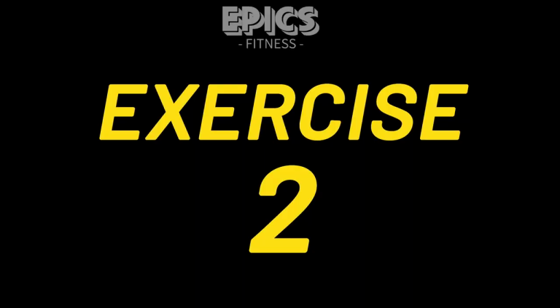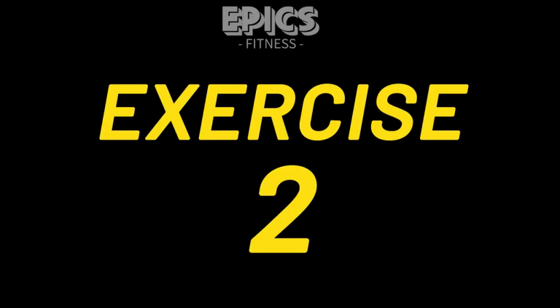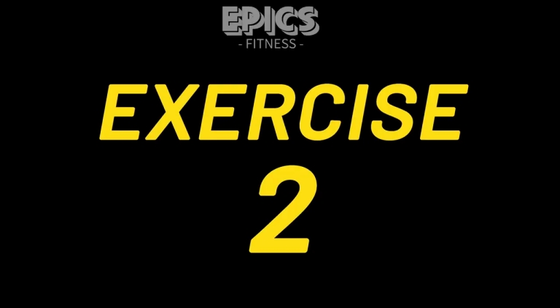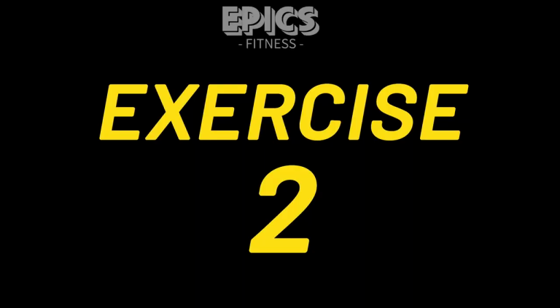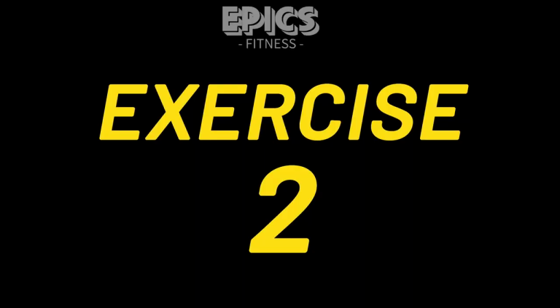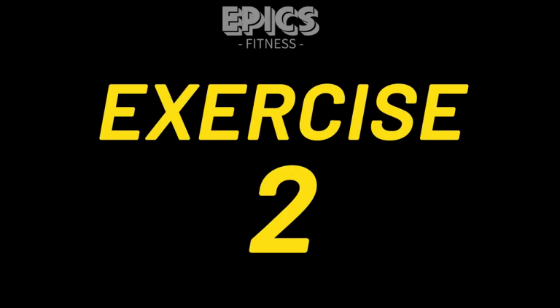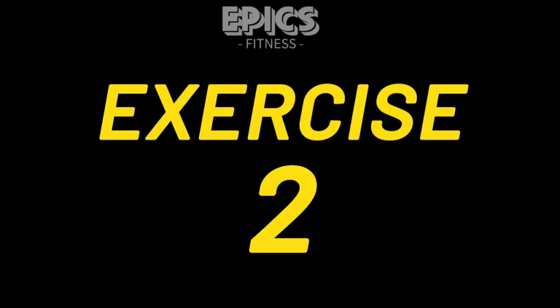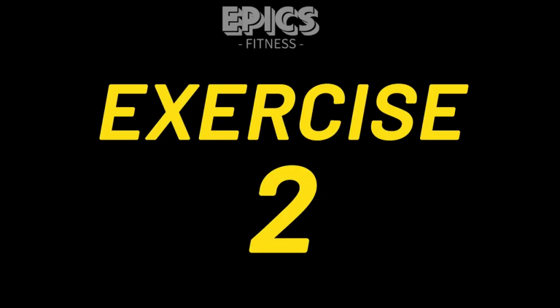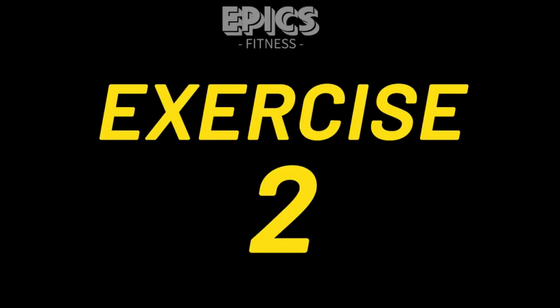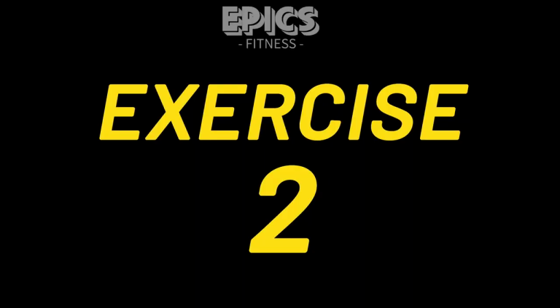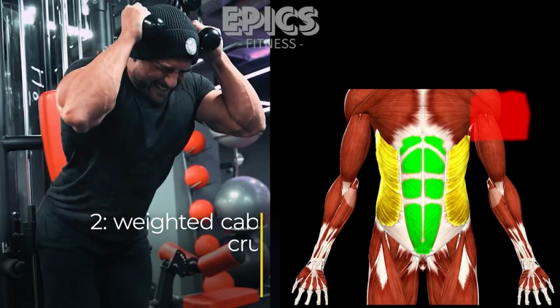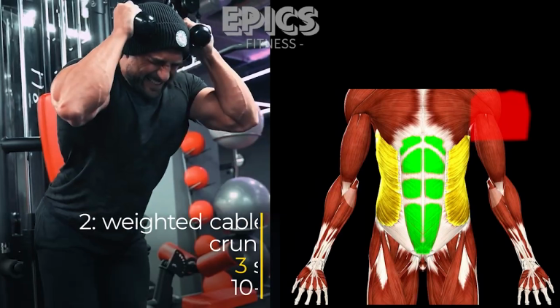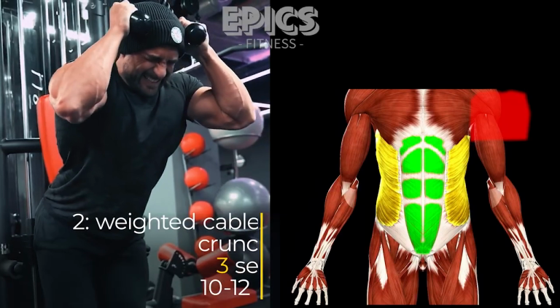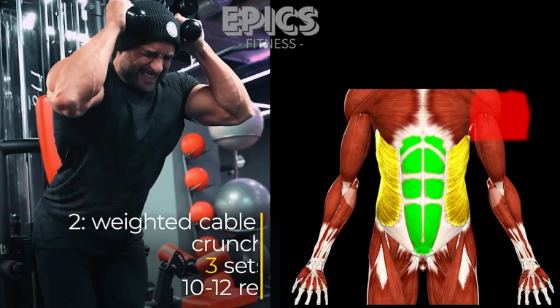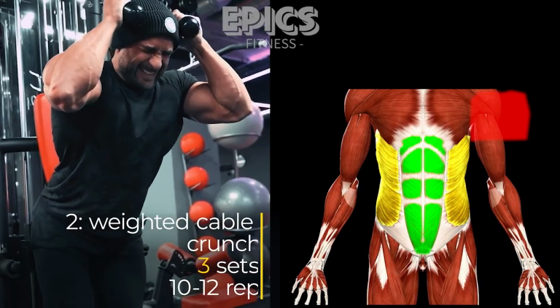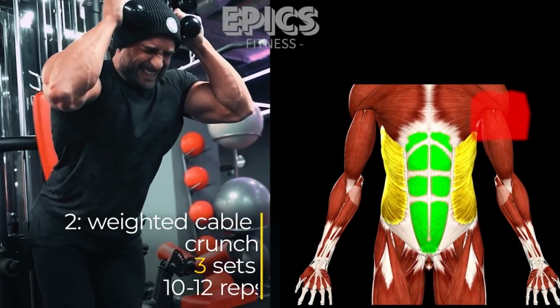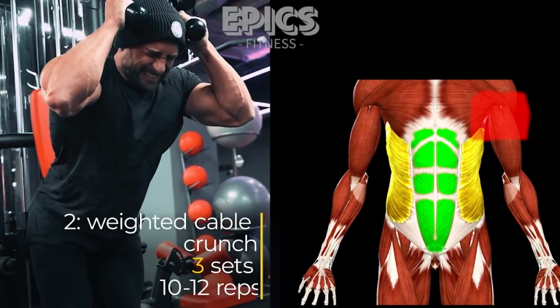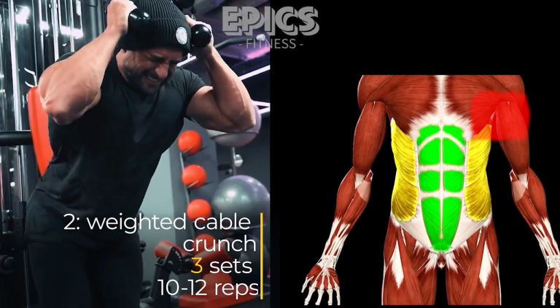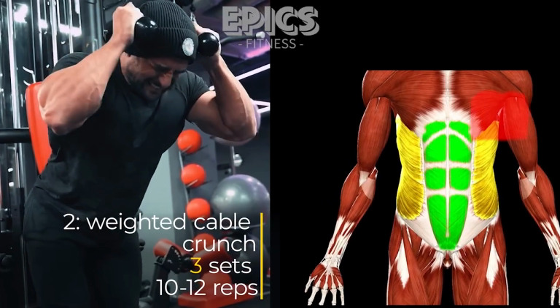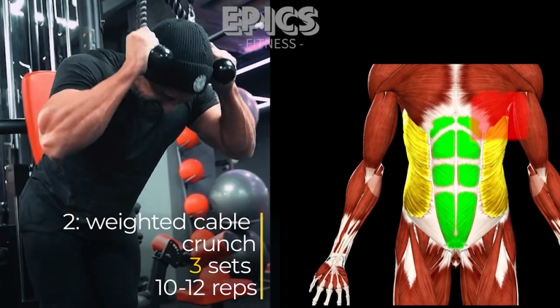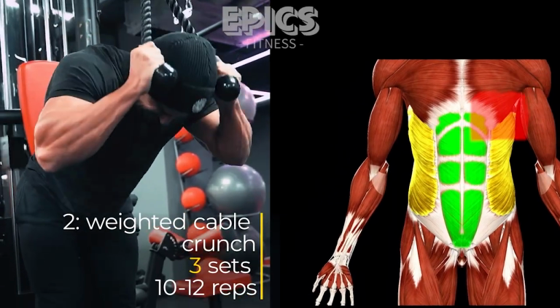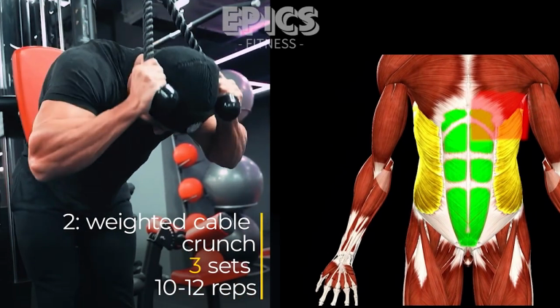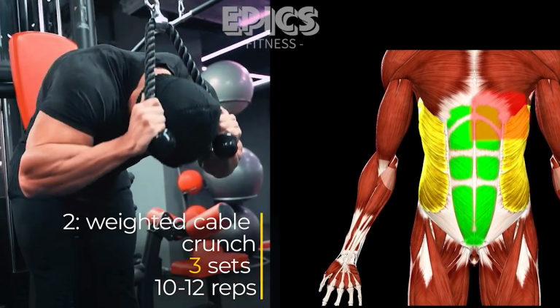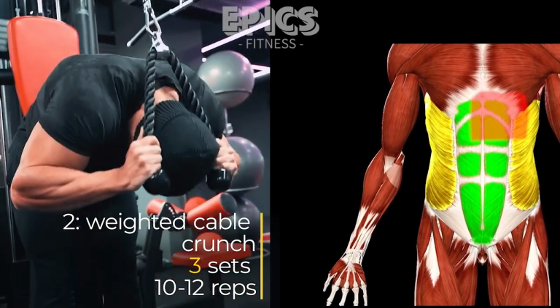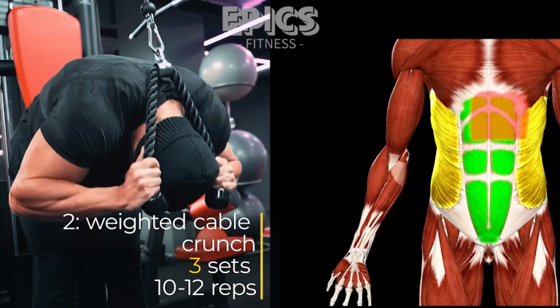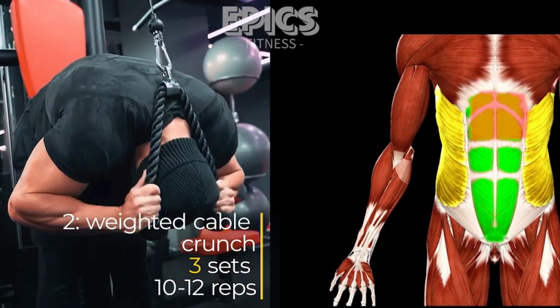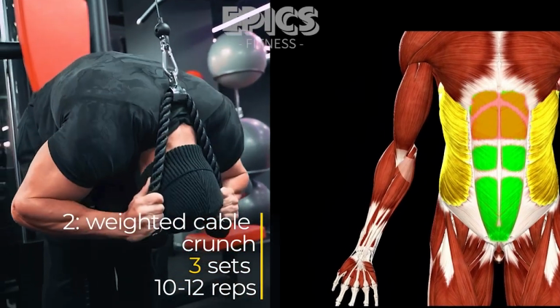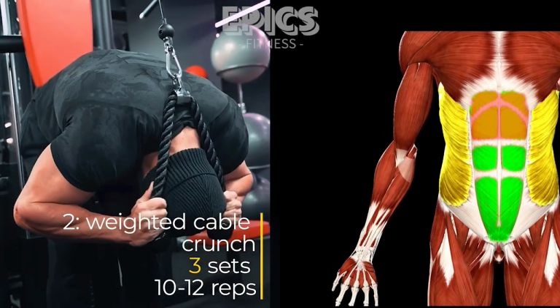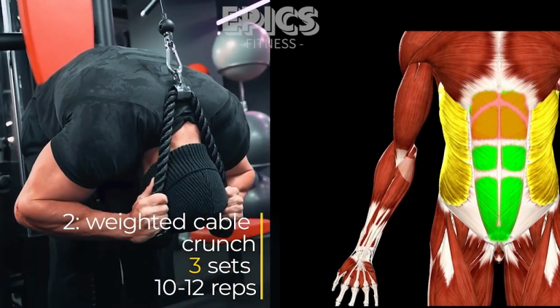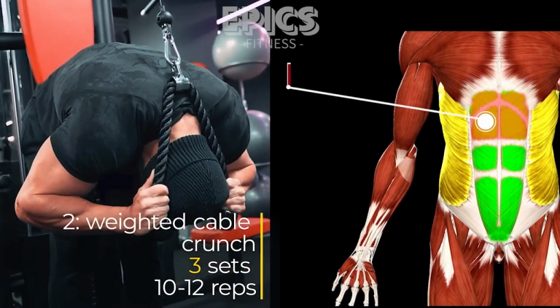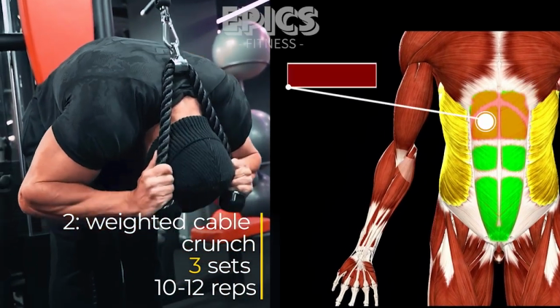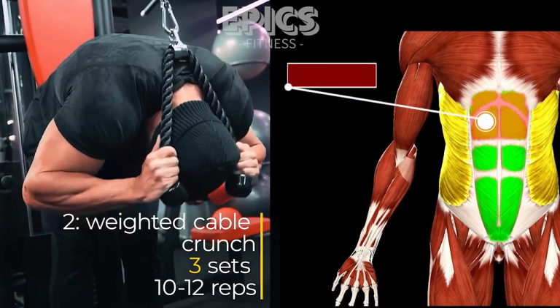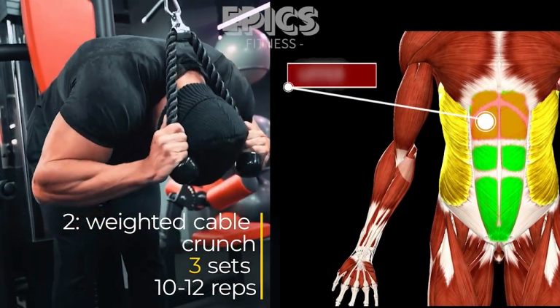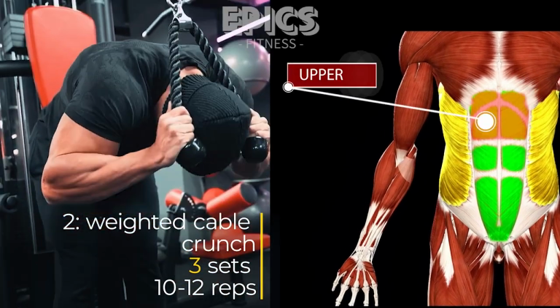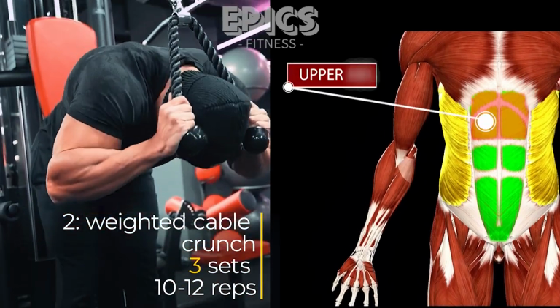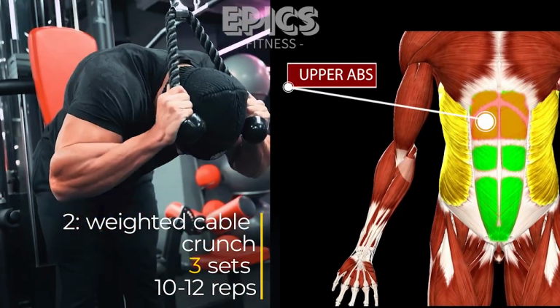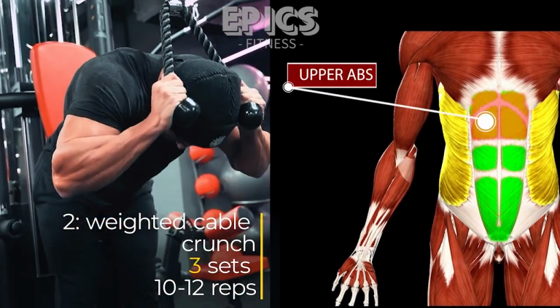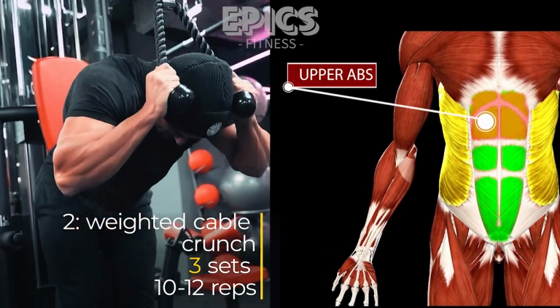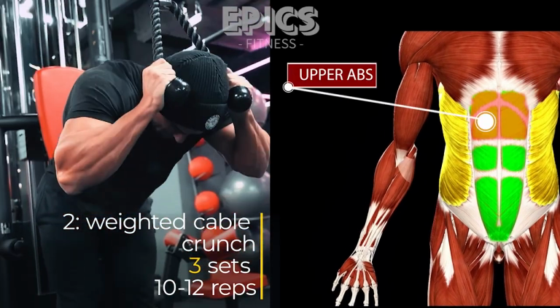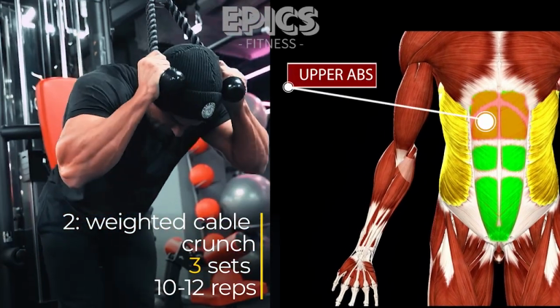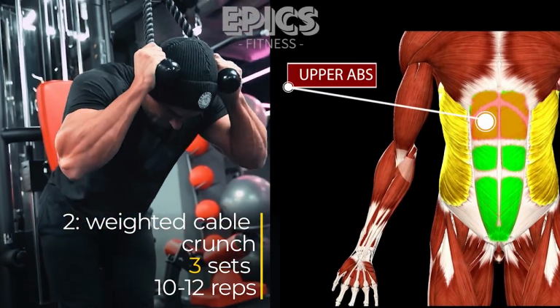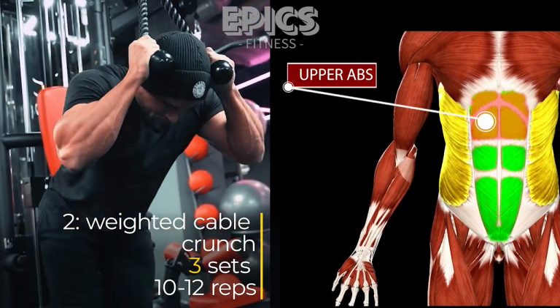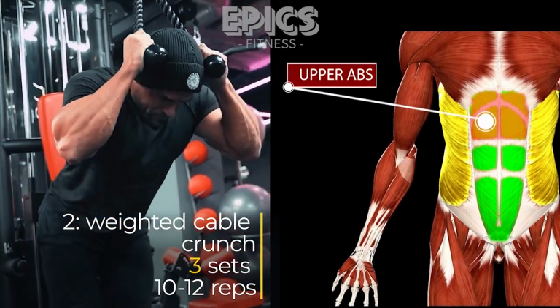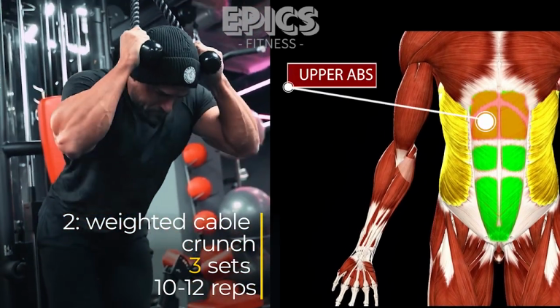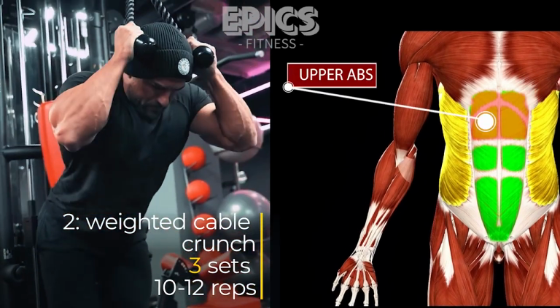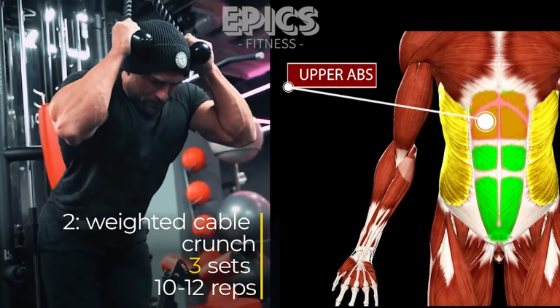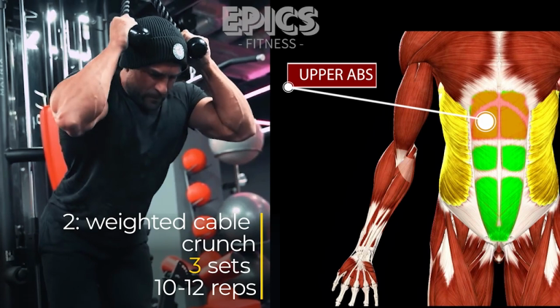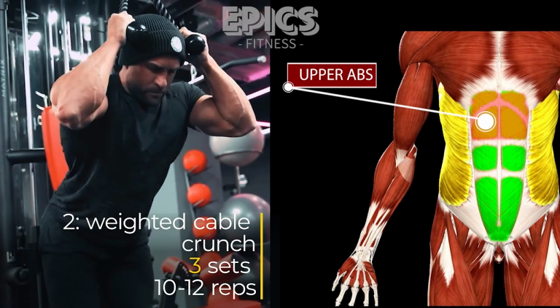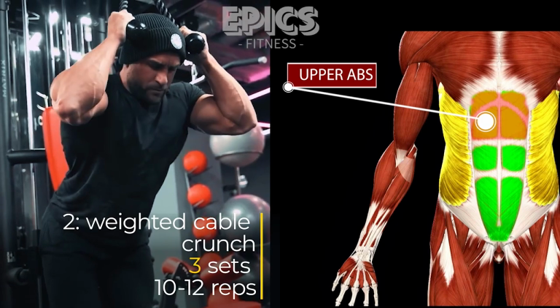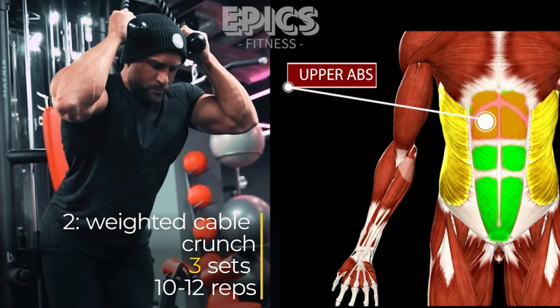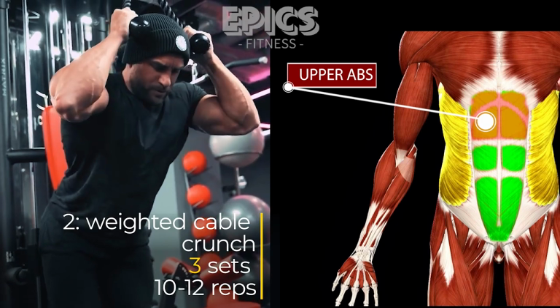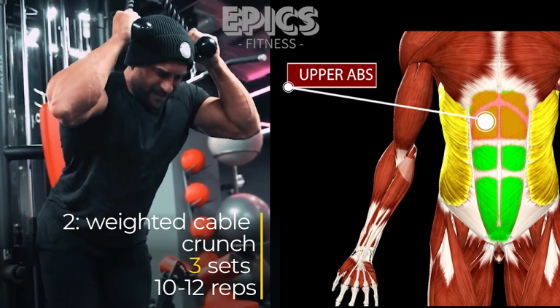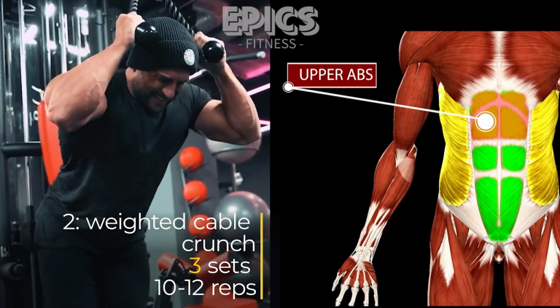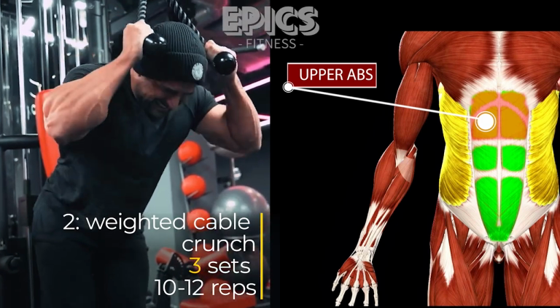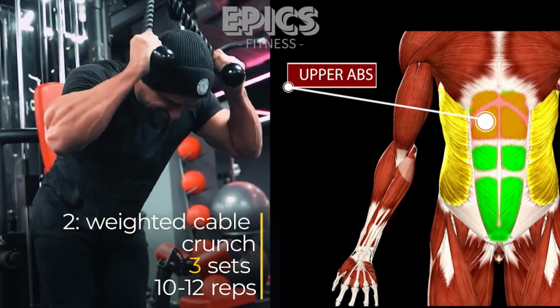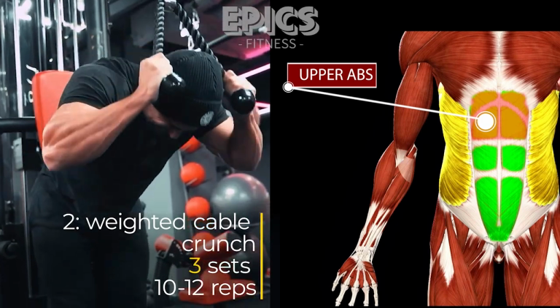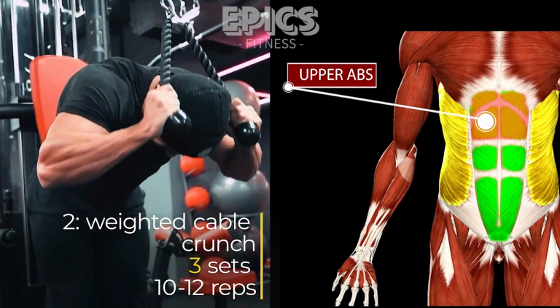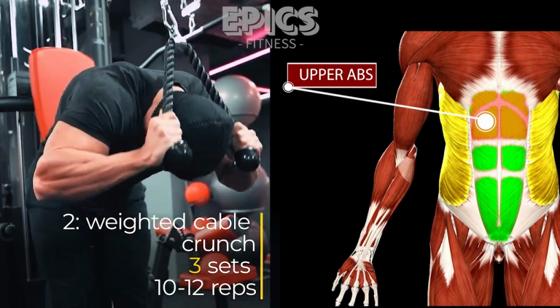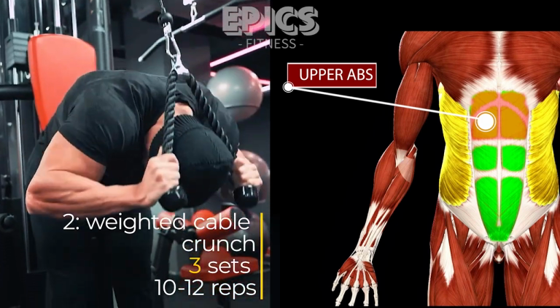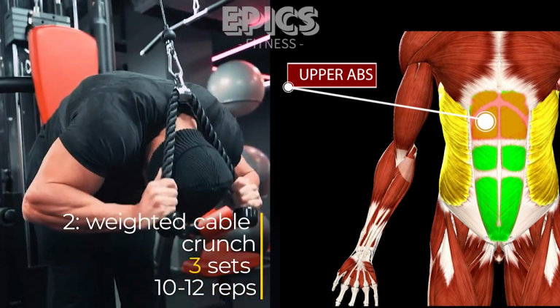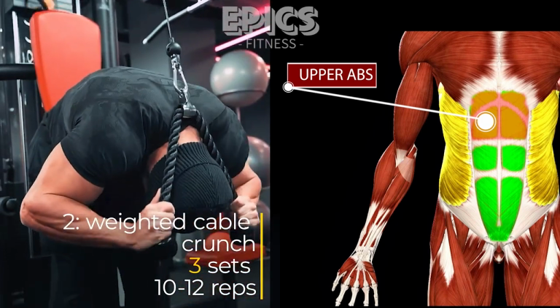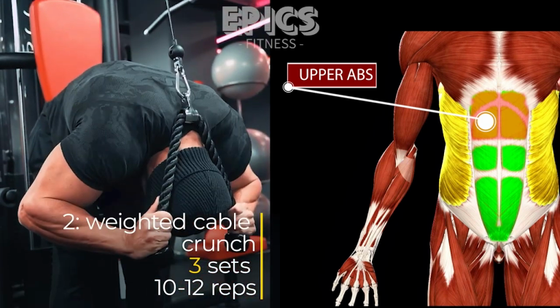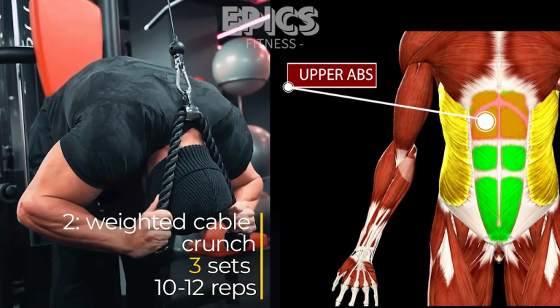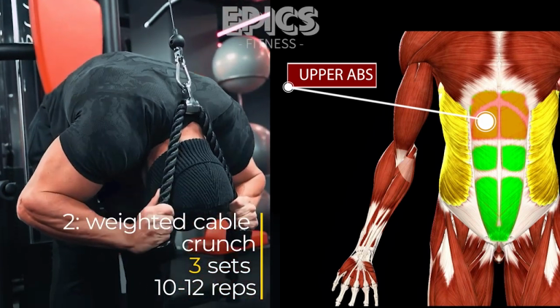Exercise 2: Weighted Cable Crunch — Upper Abdominals. Now it's time to work those upper abs with the weighted cable crunch.